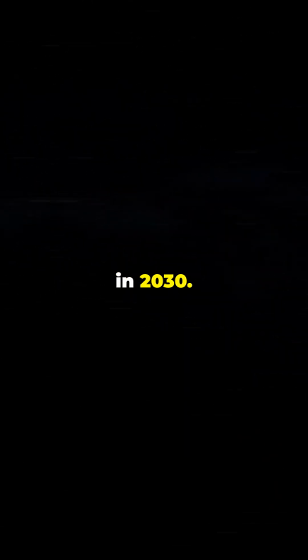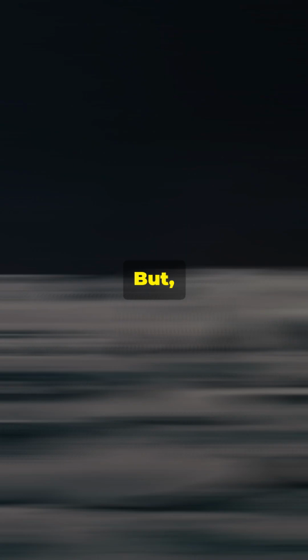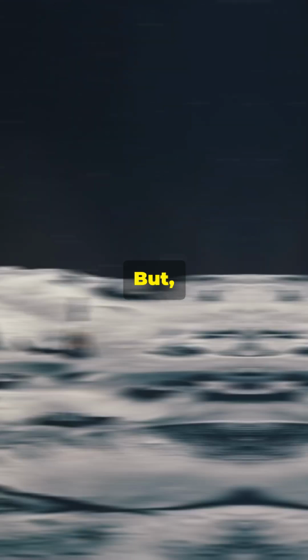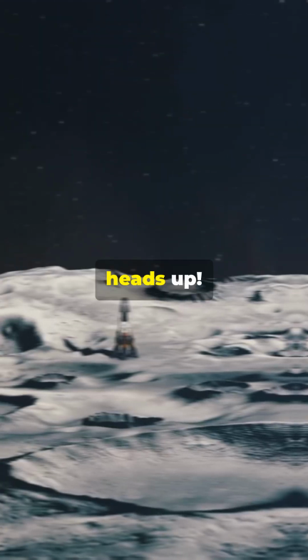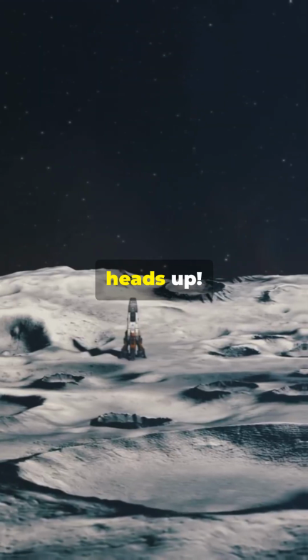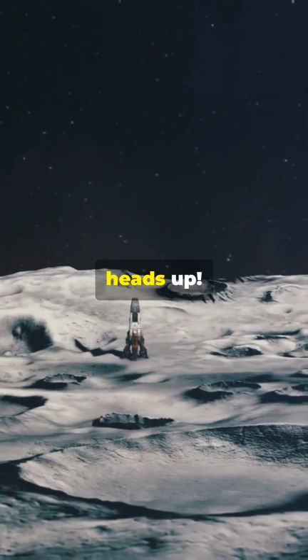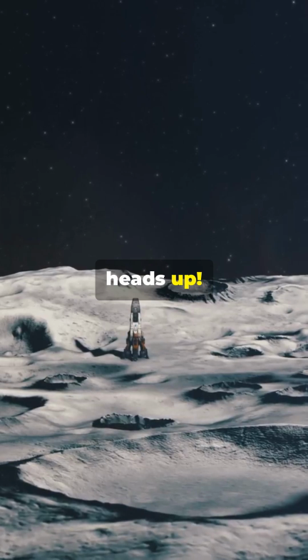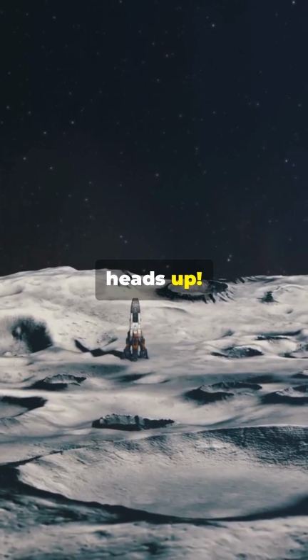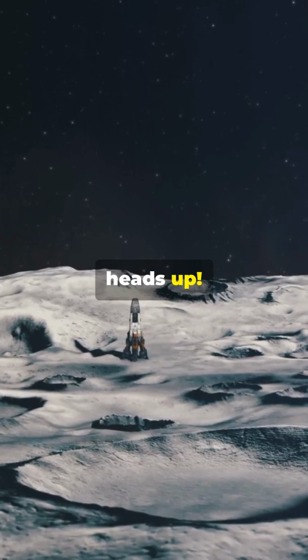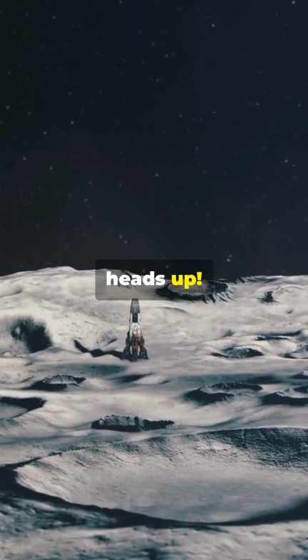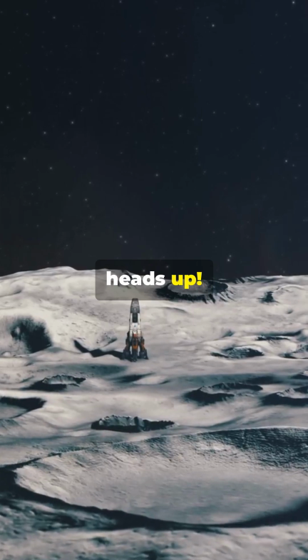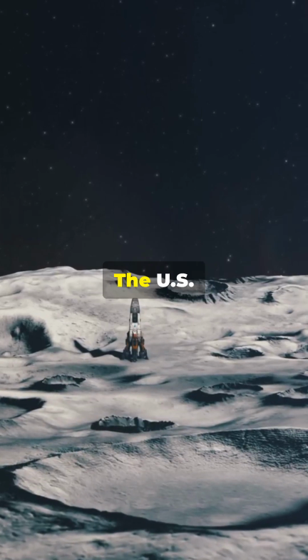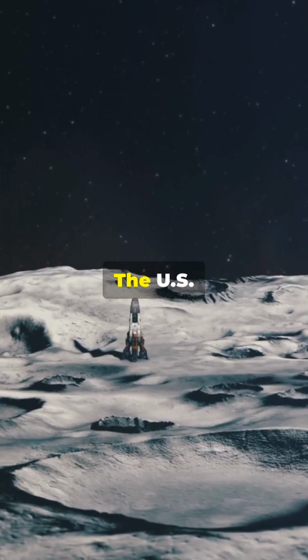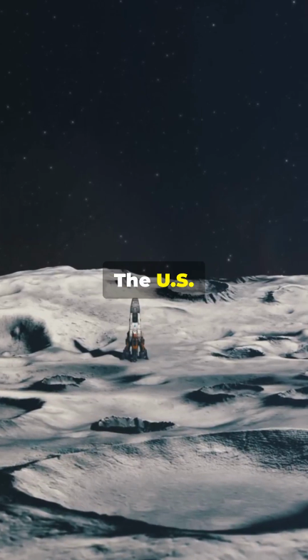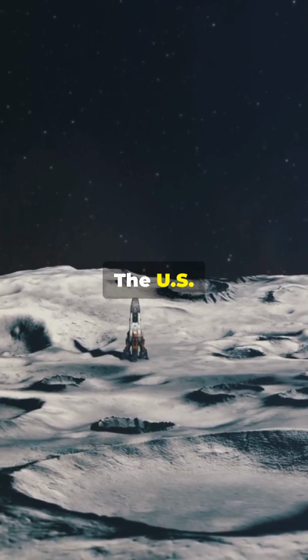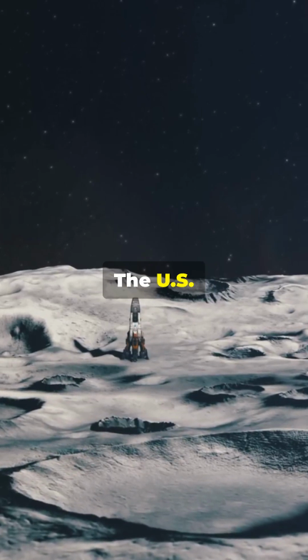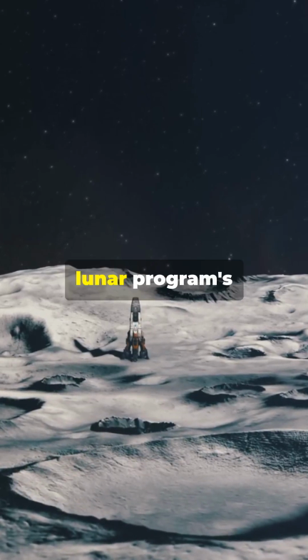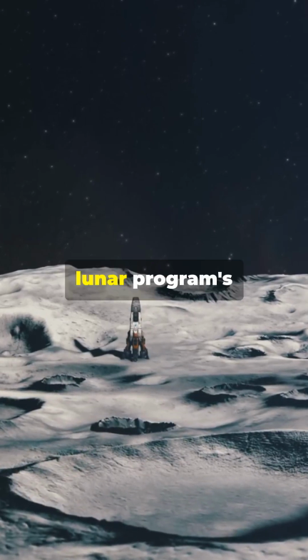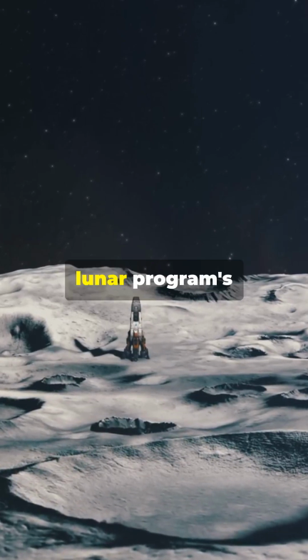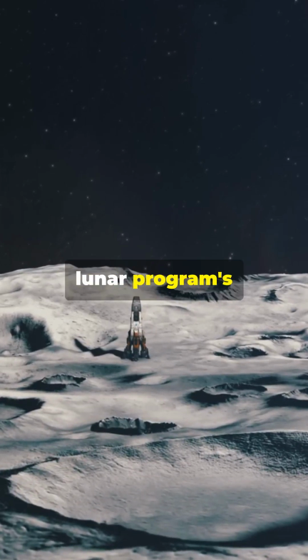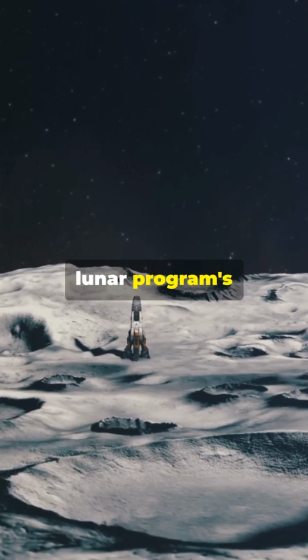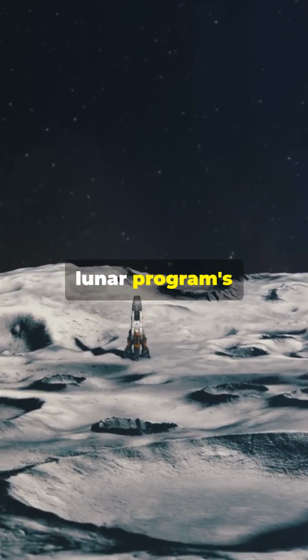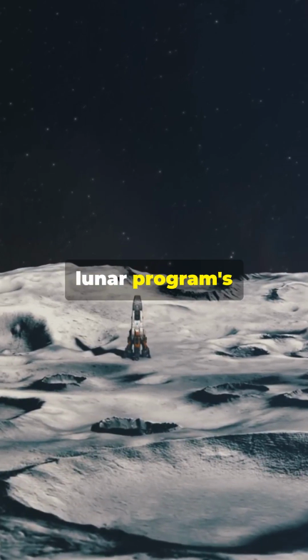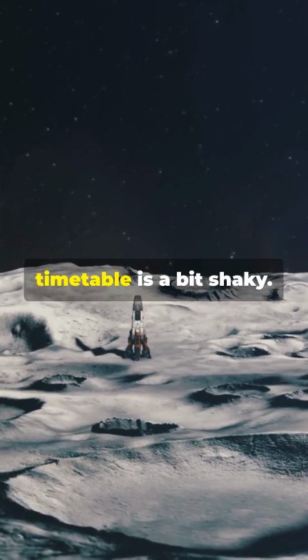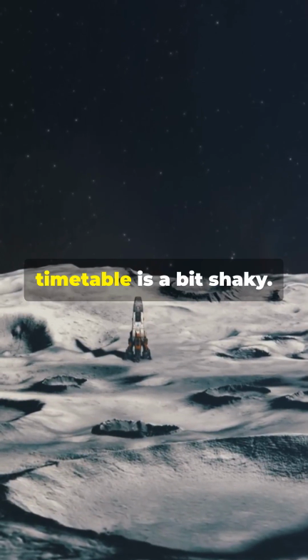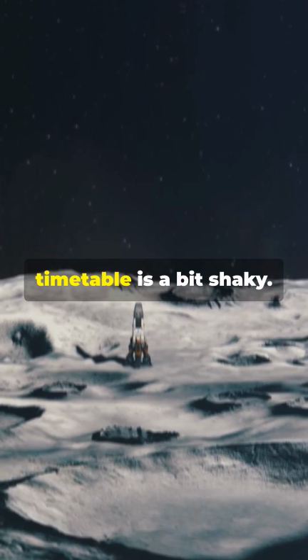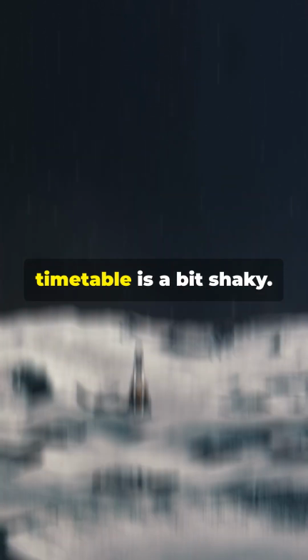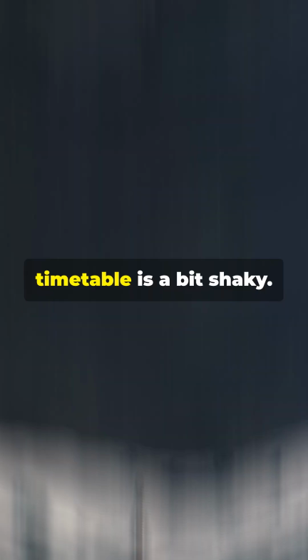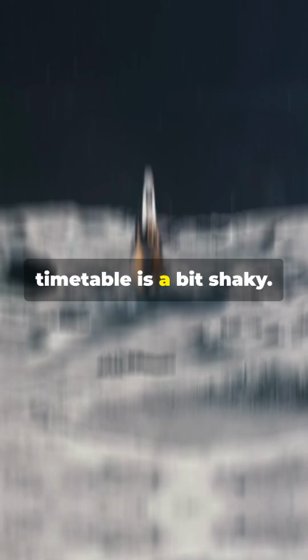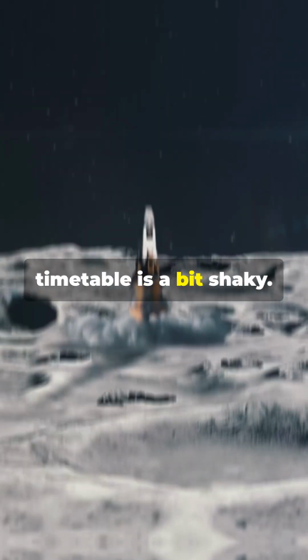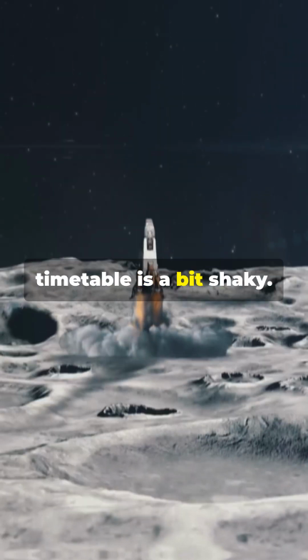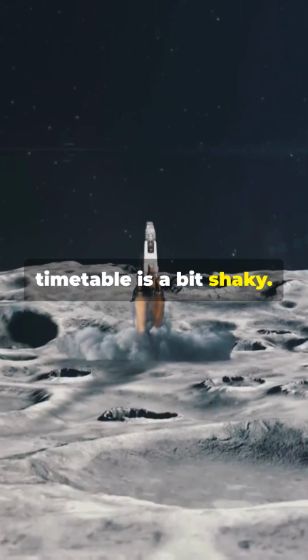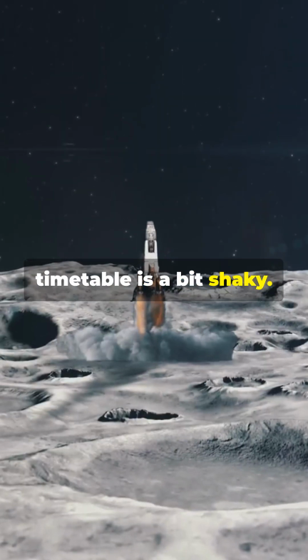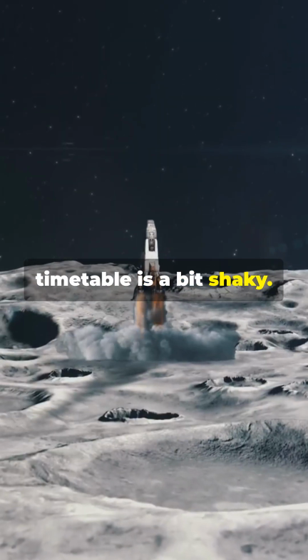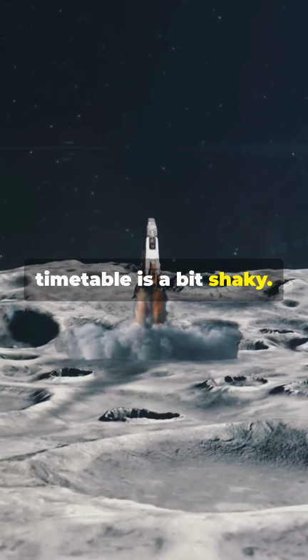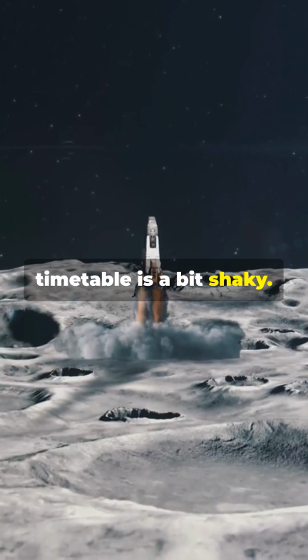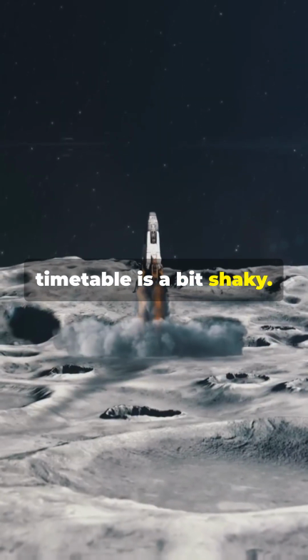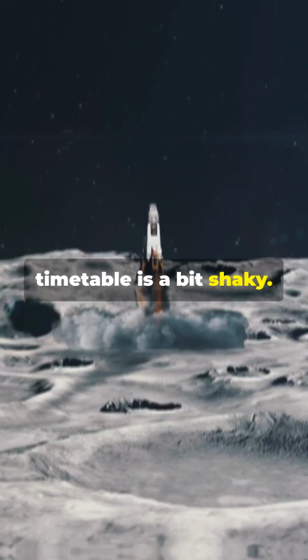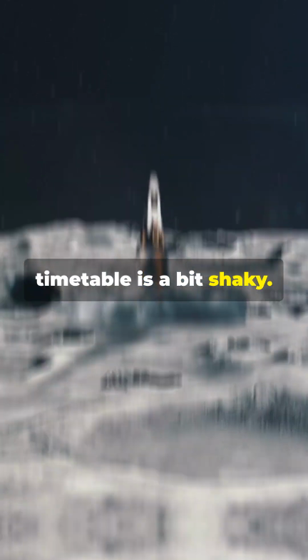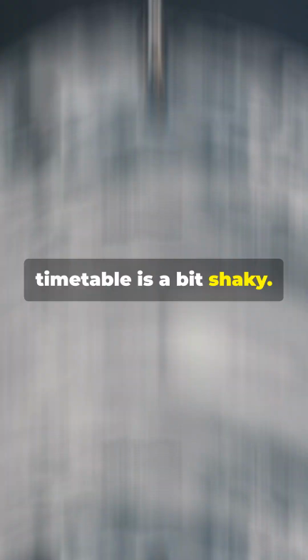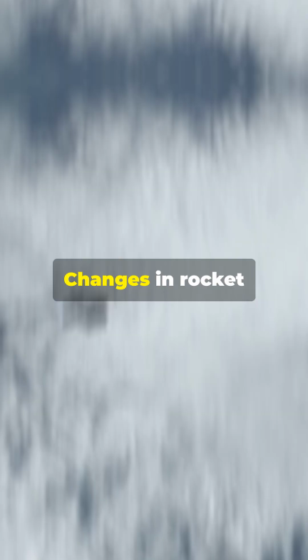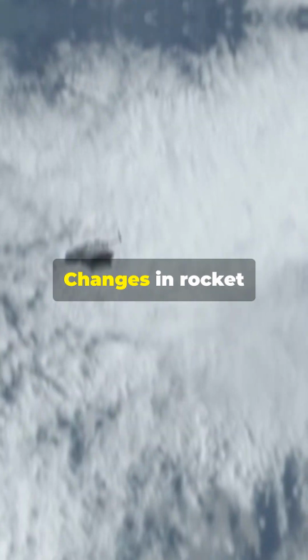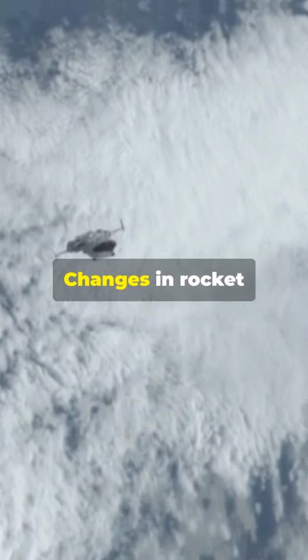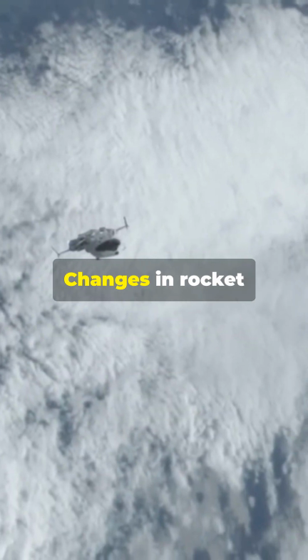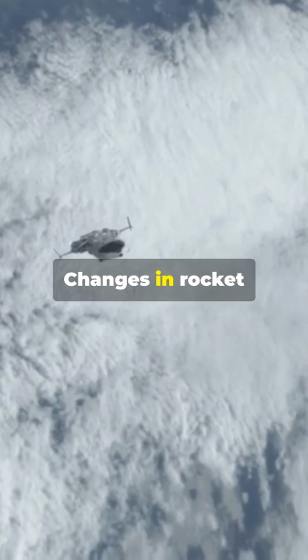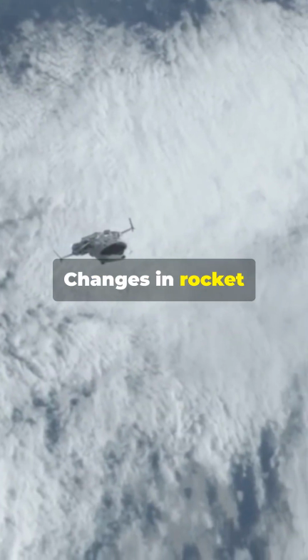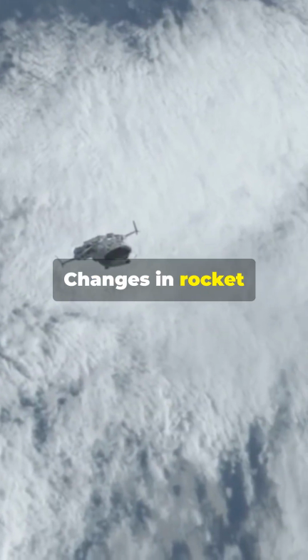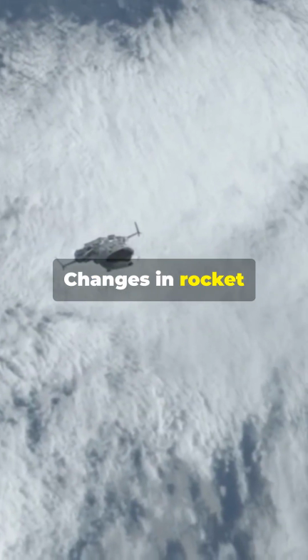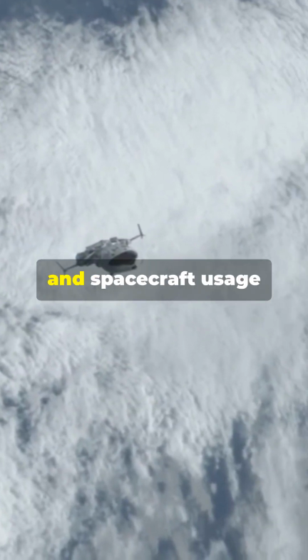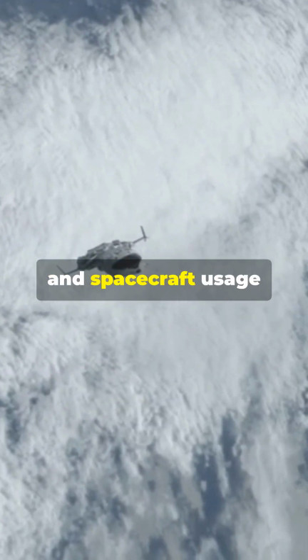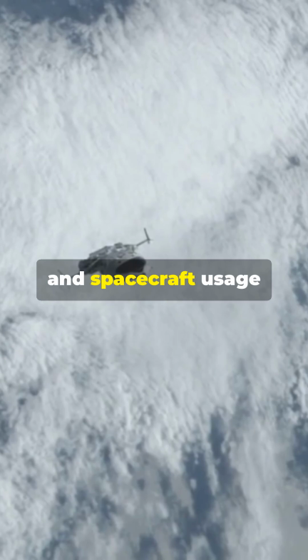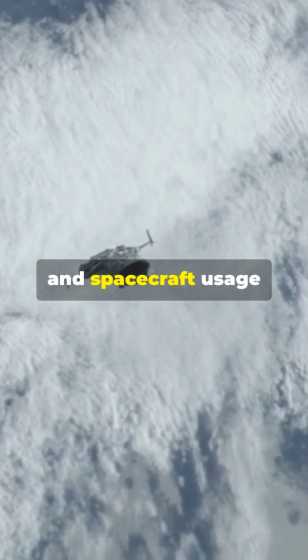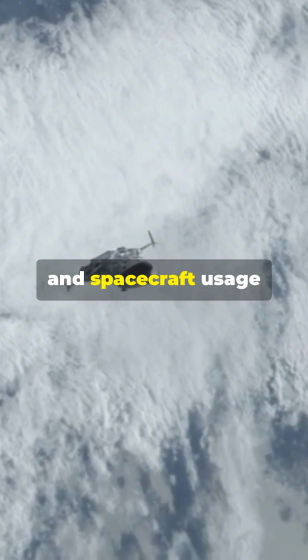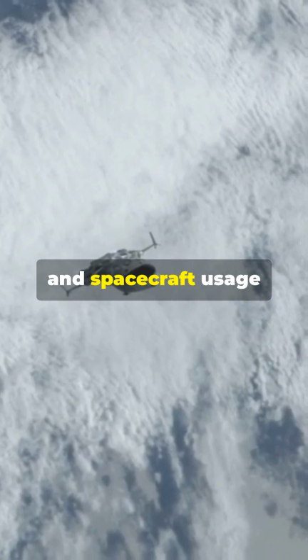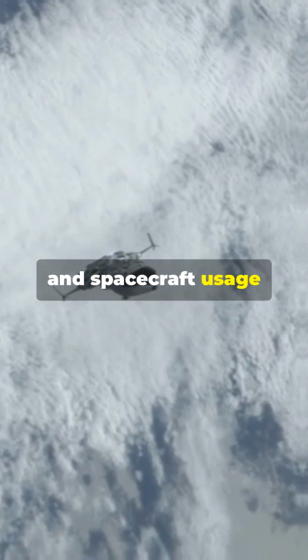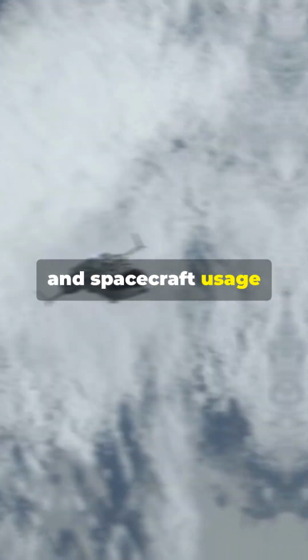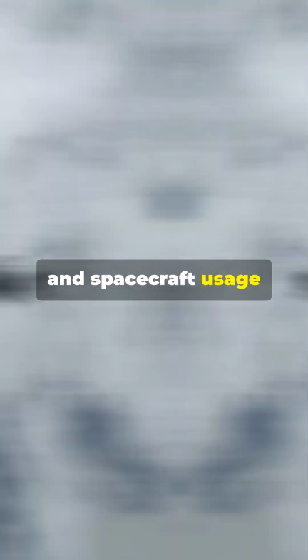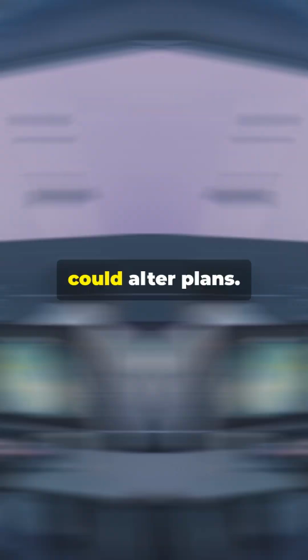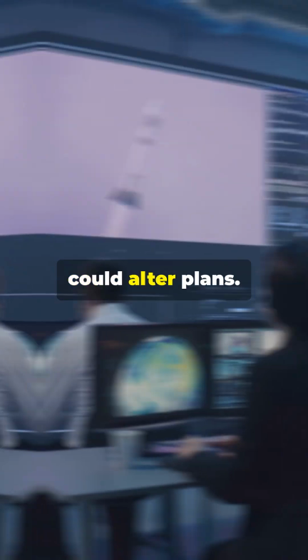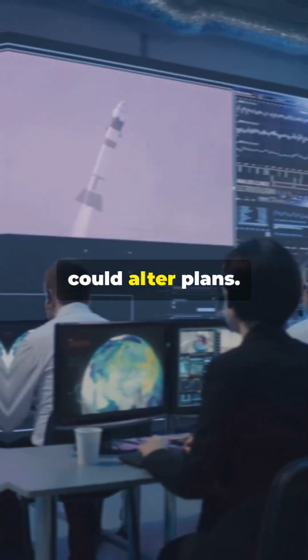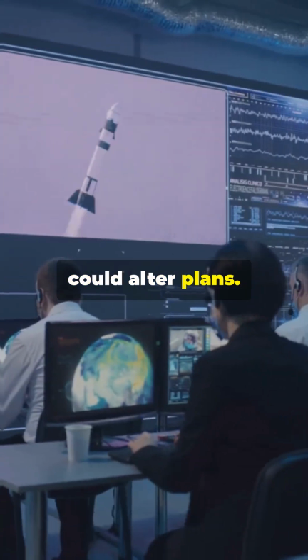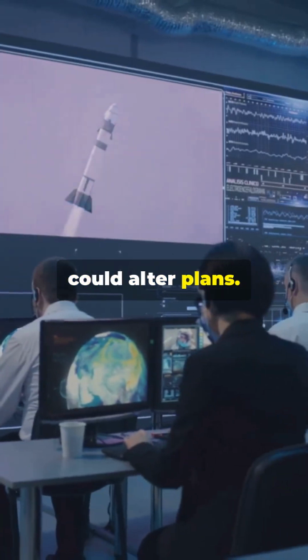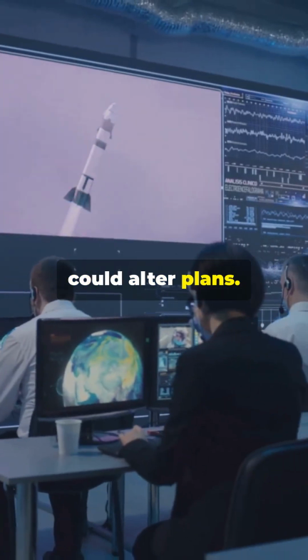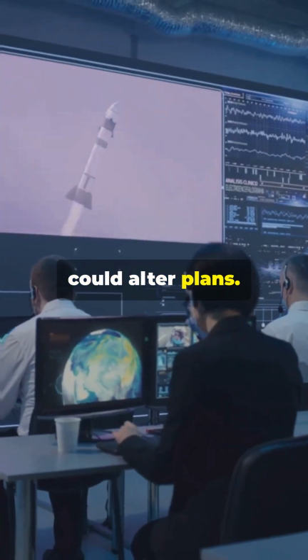But heads up — the US lunar program's timetable is a bit shaky. Changes in rocket and spacecraft usage could alter plans.